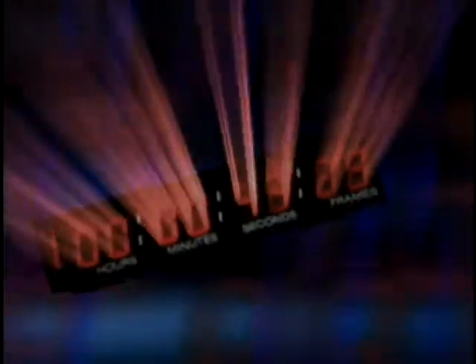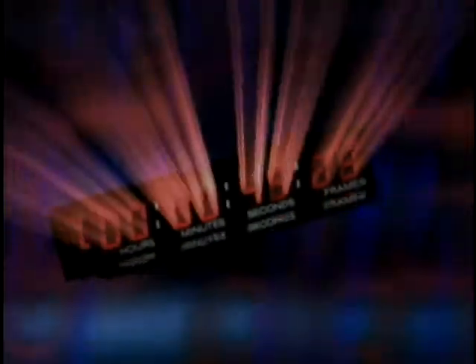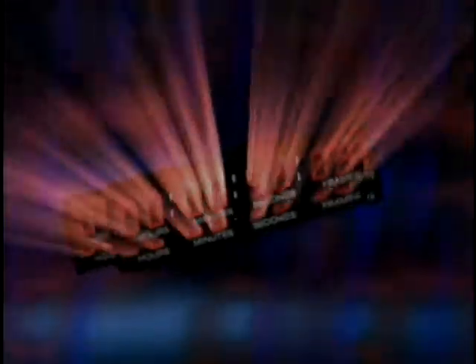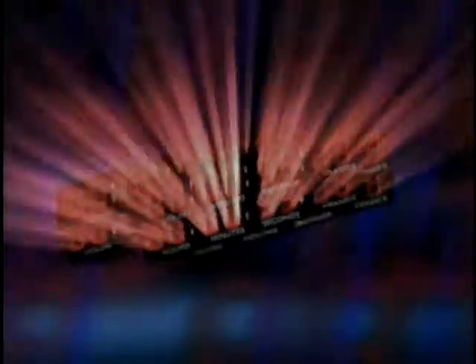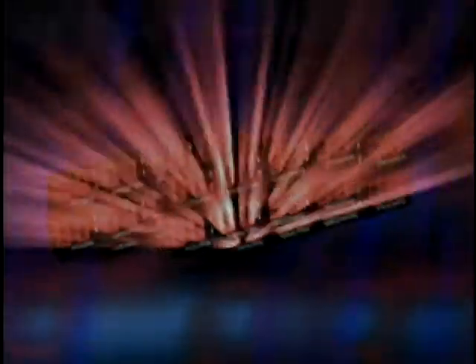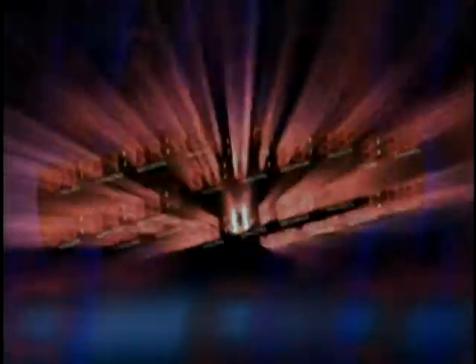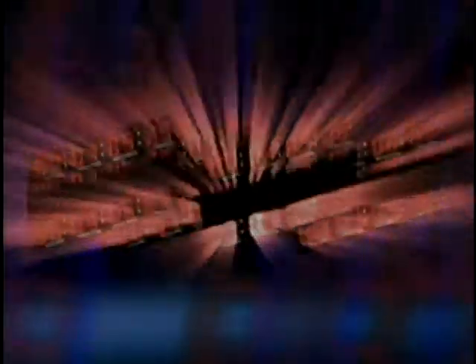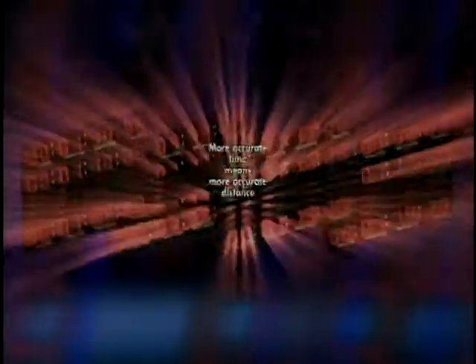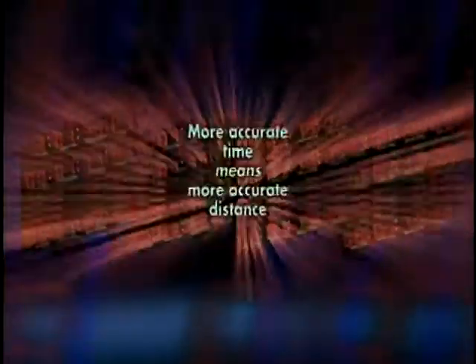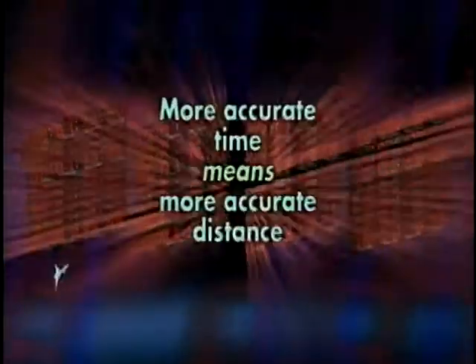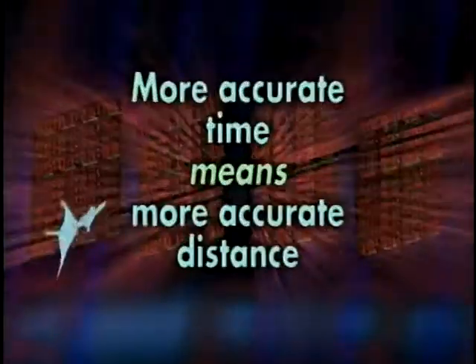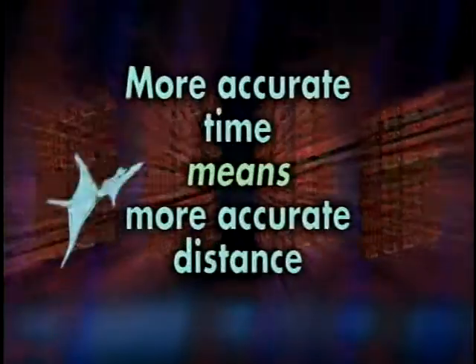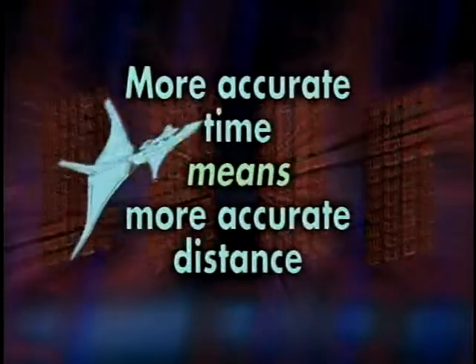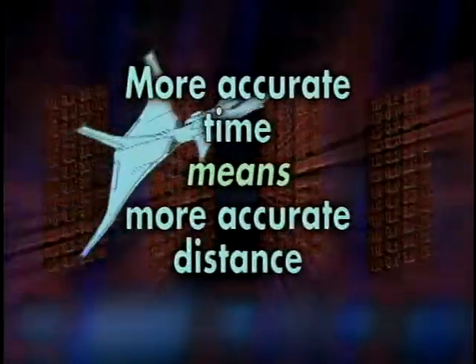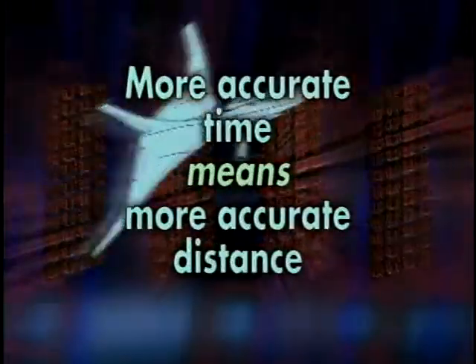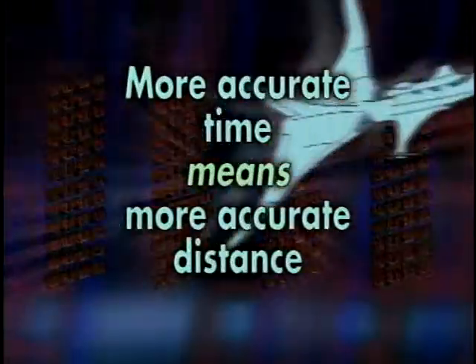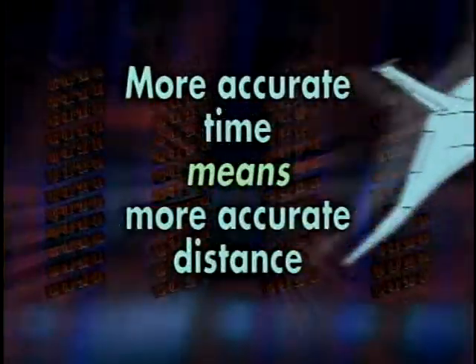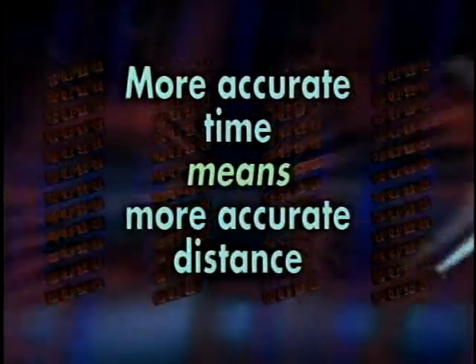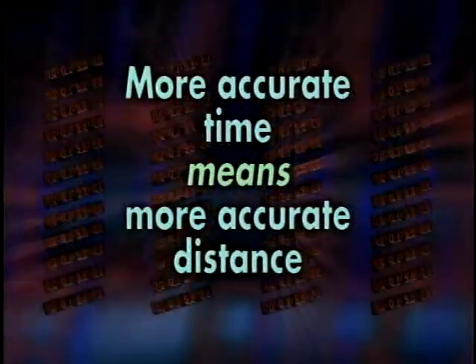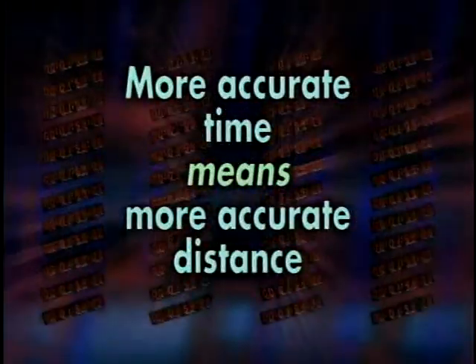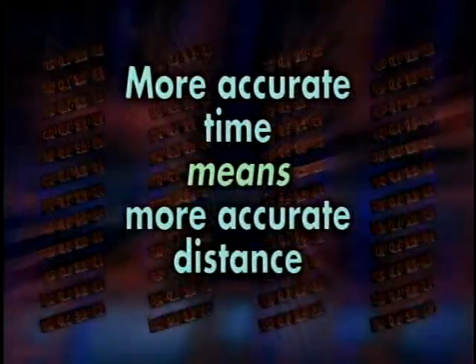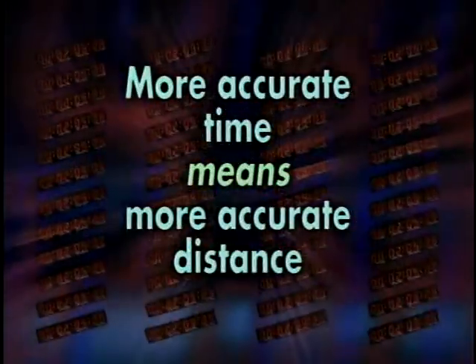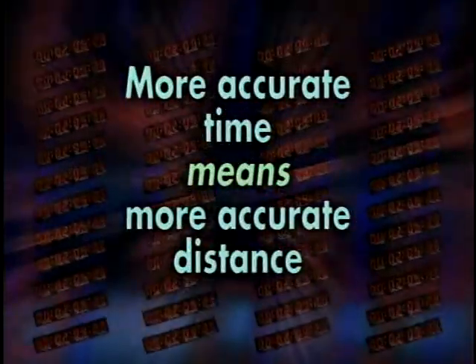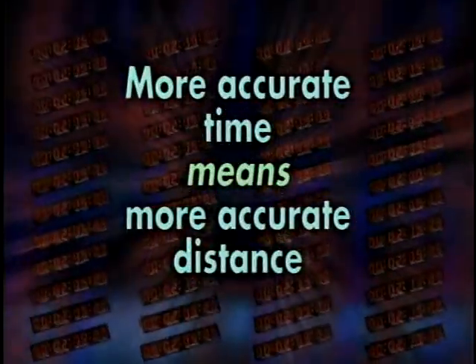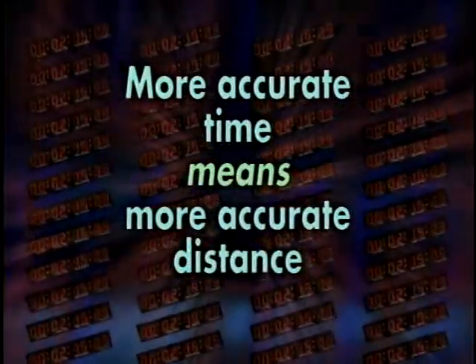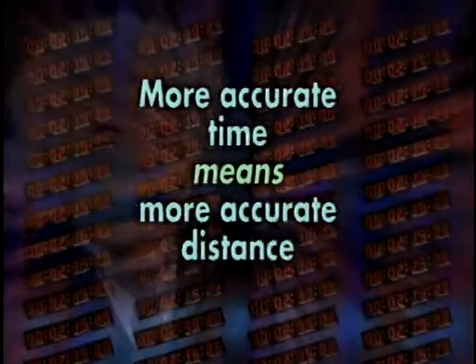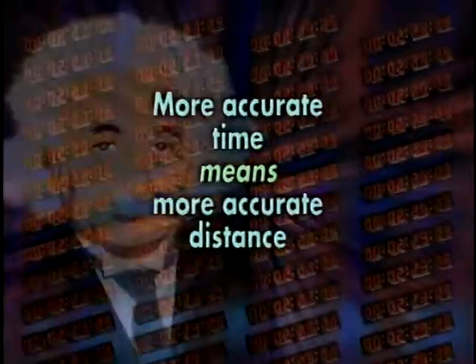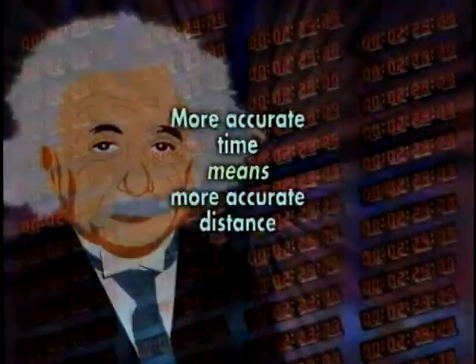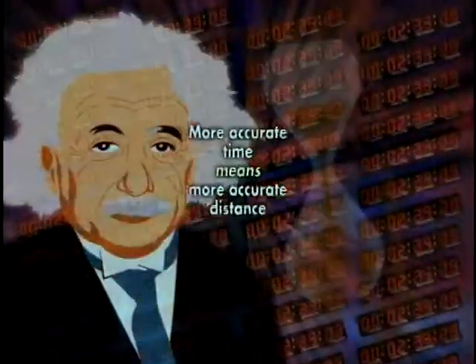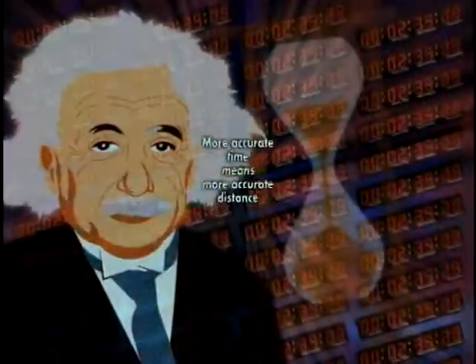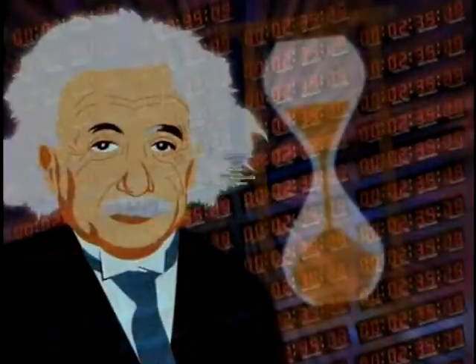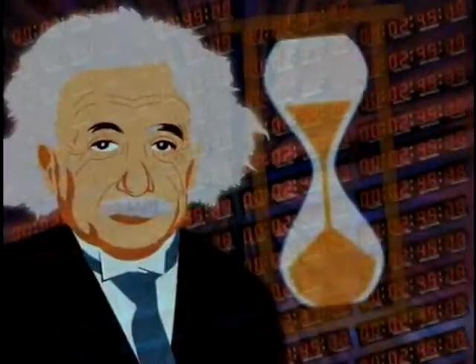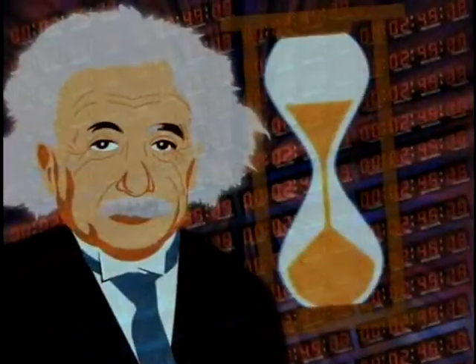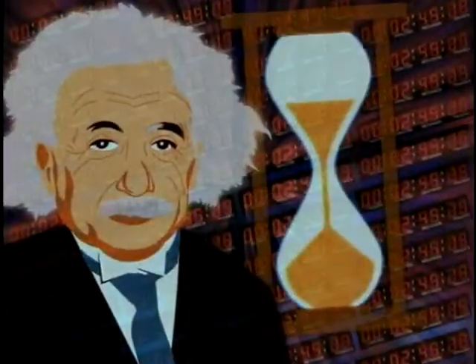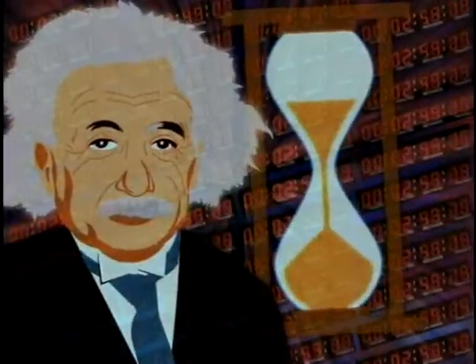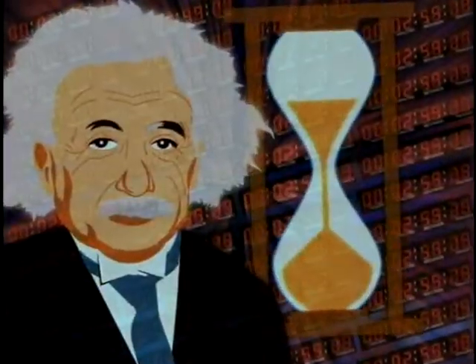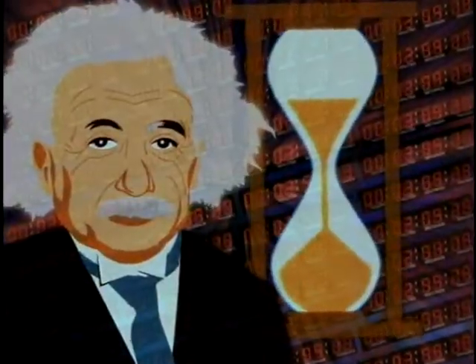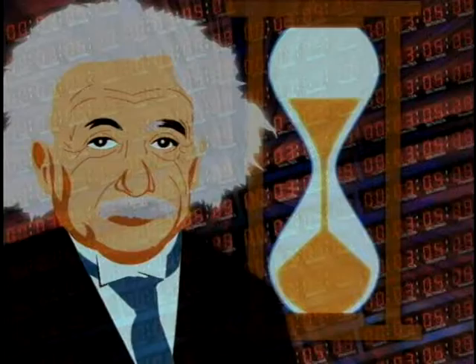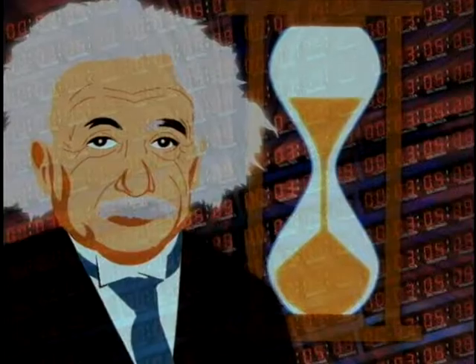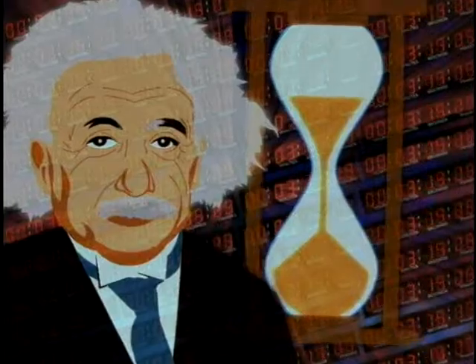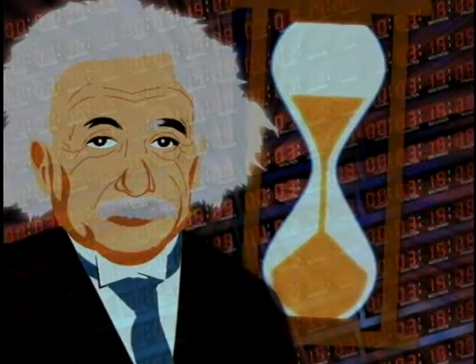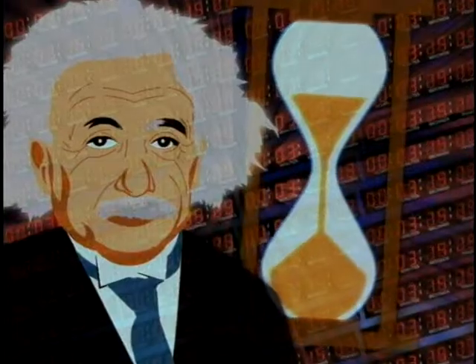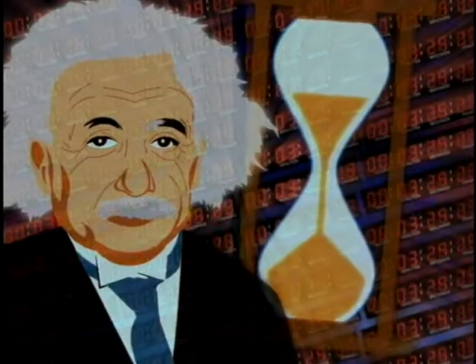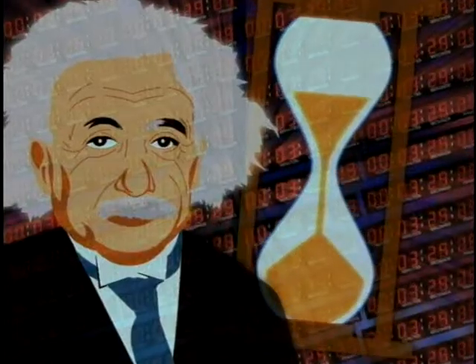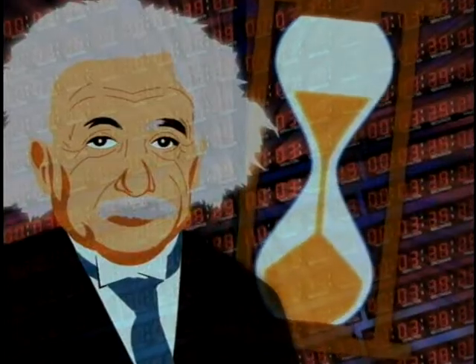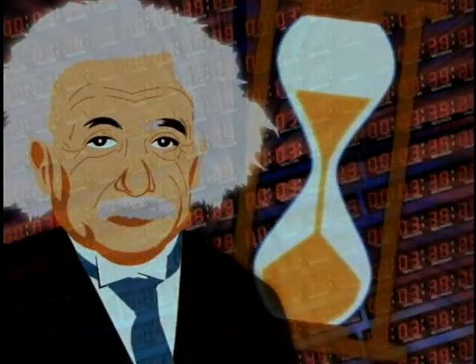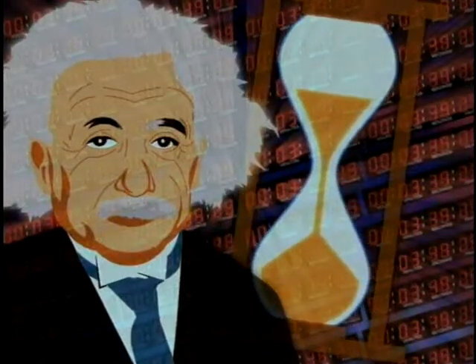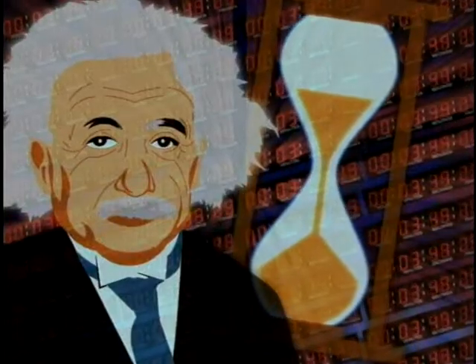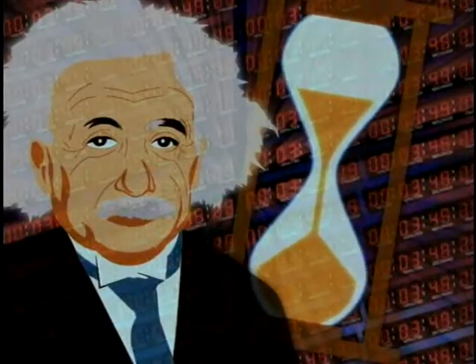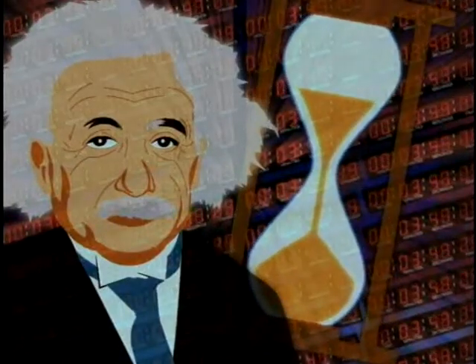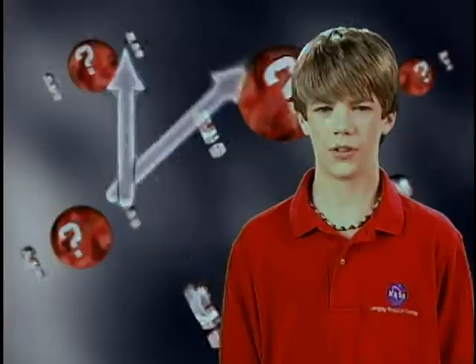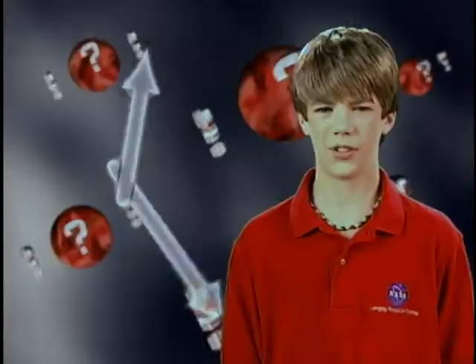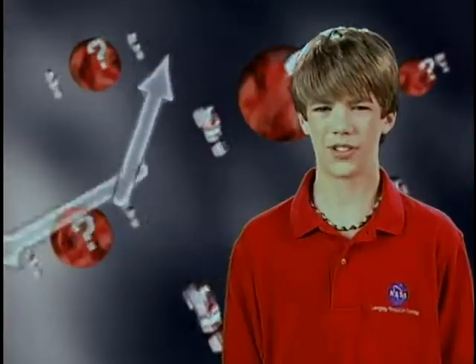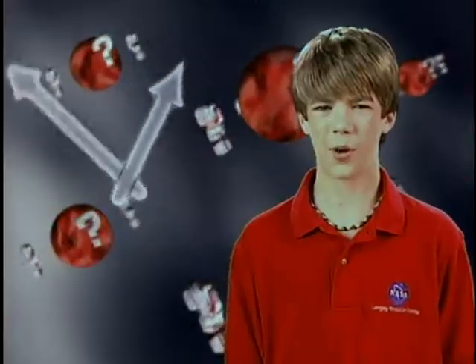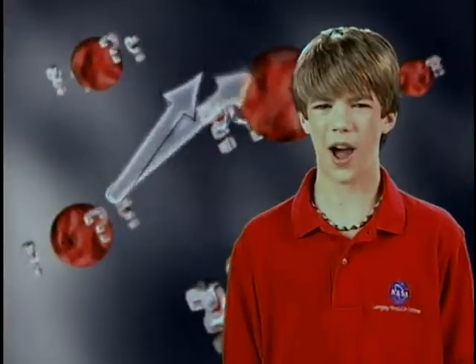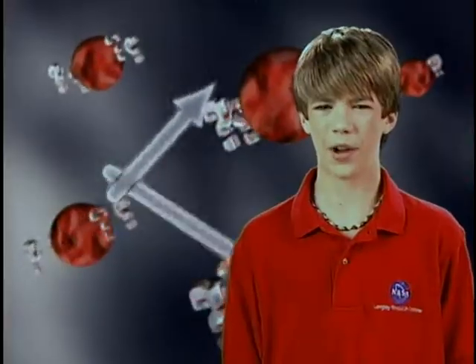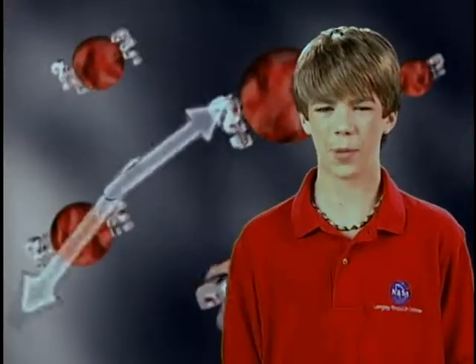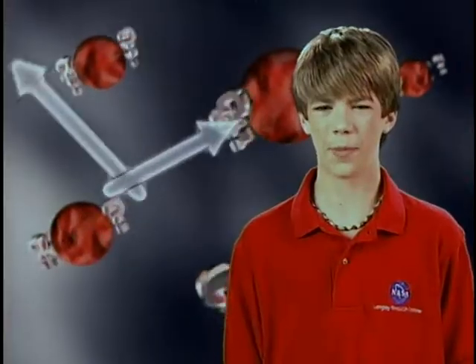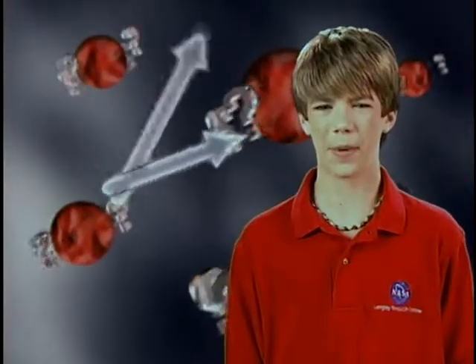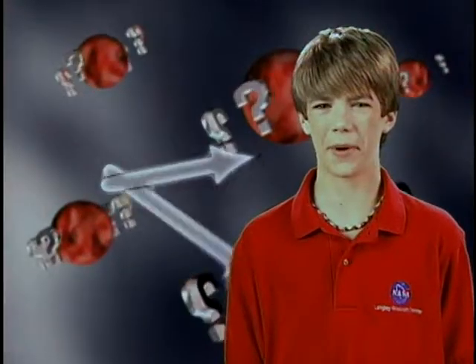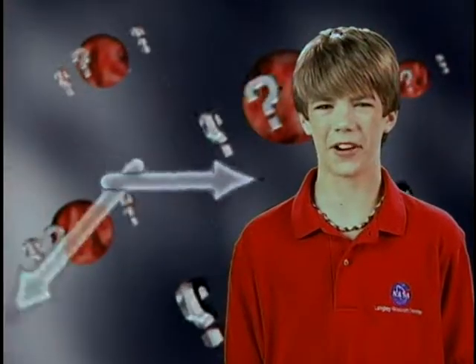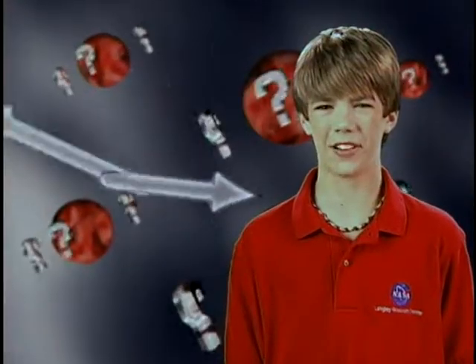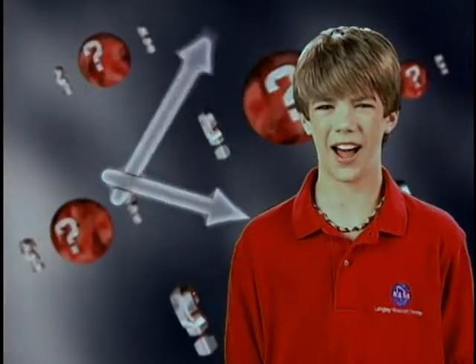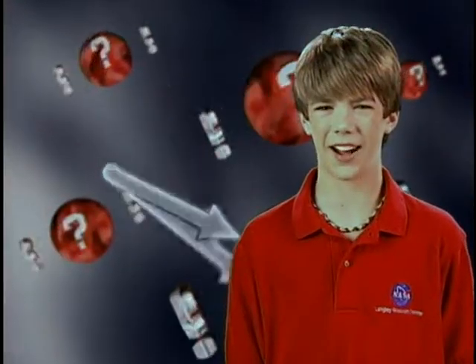Space travel will require more accurate clocks, which can test Einstein's theories about space and time. So how can we make better clocks?